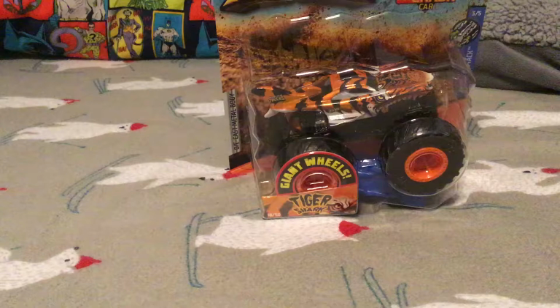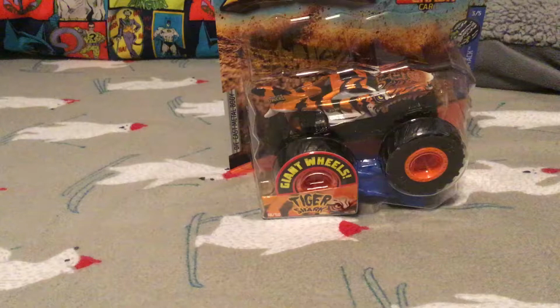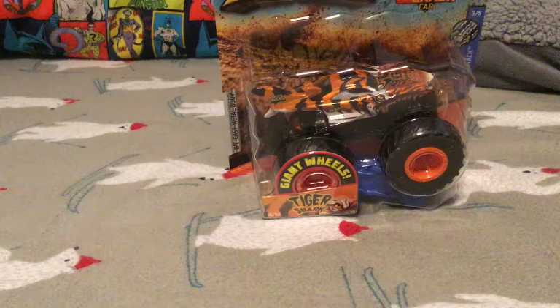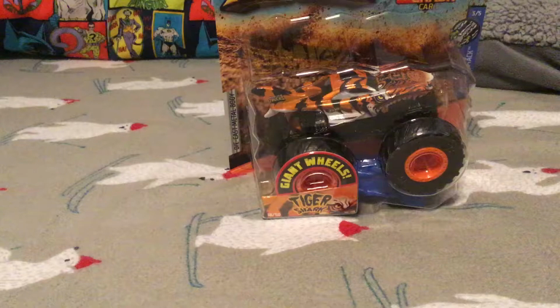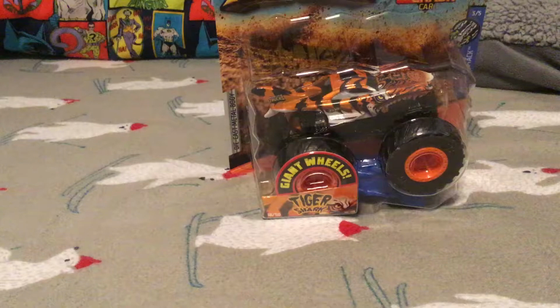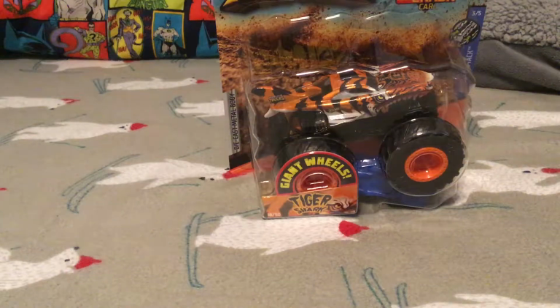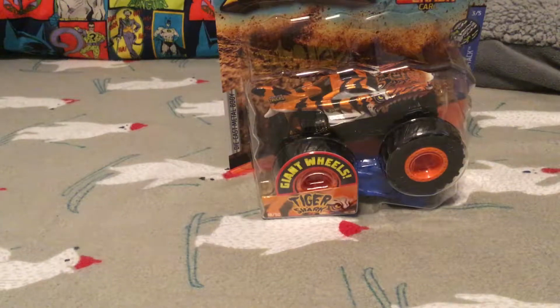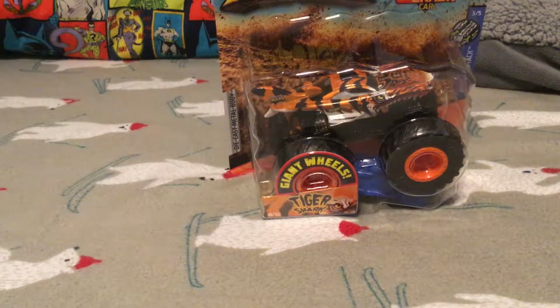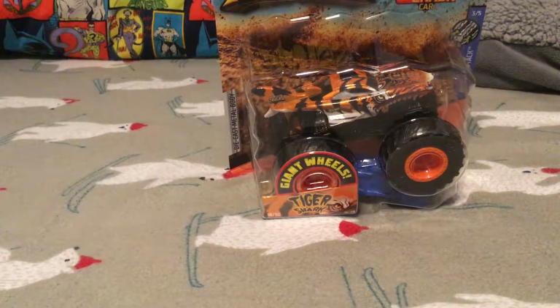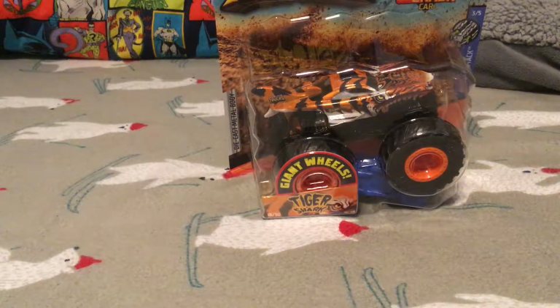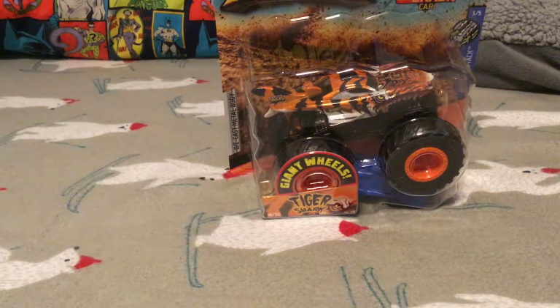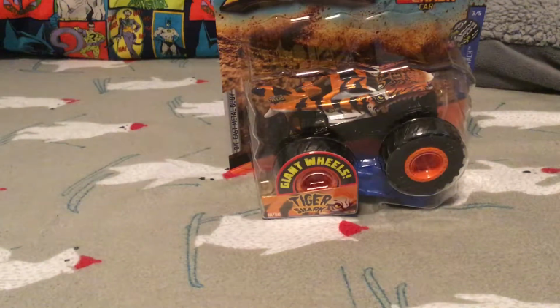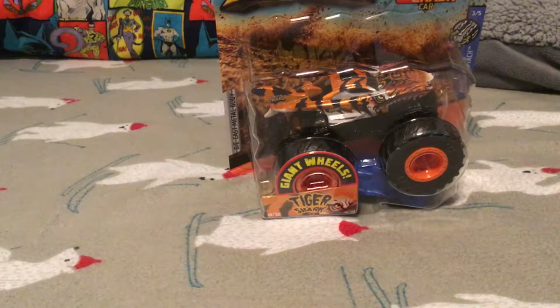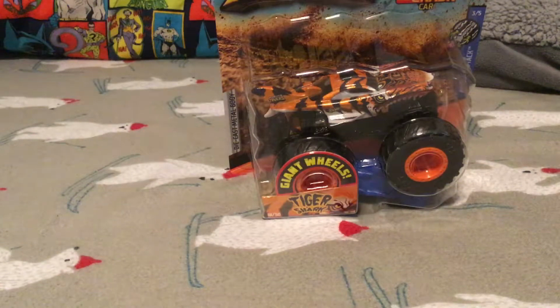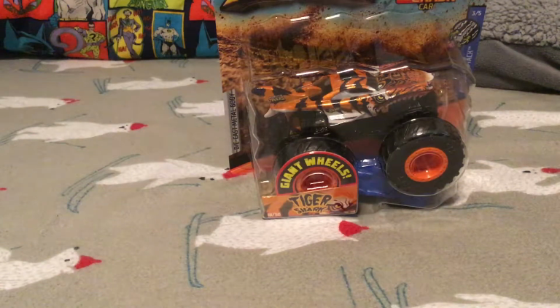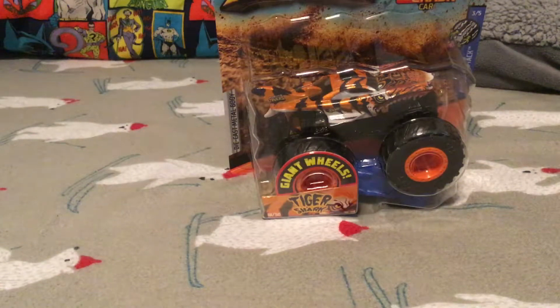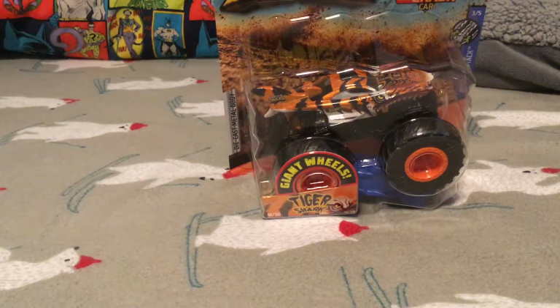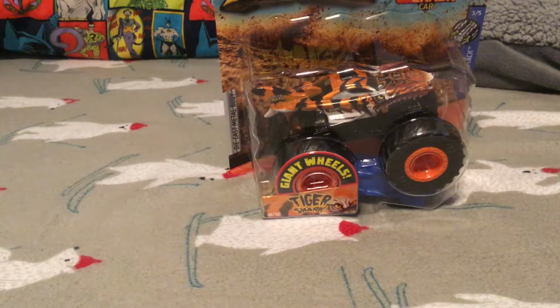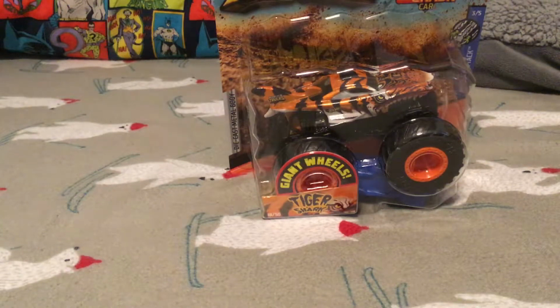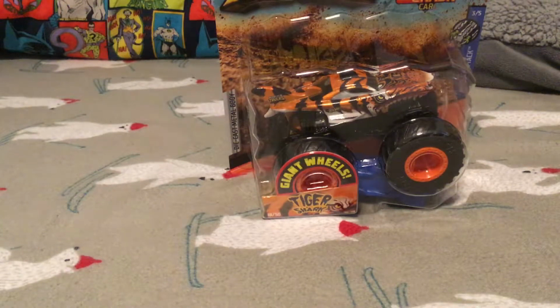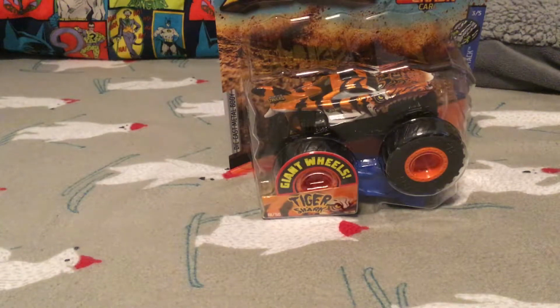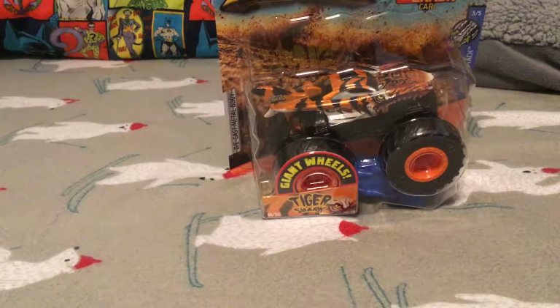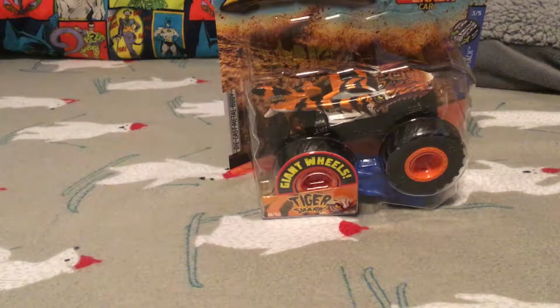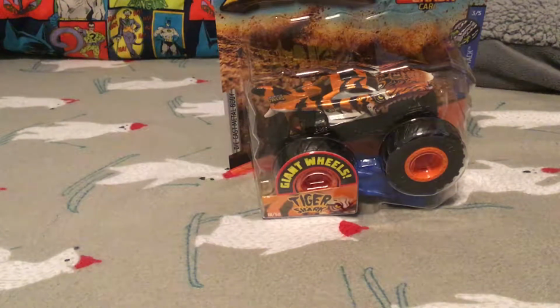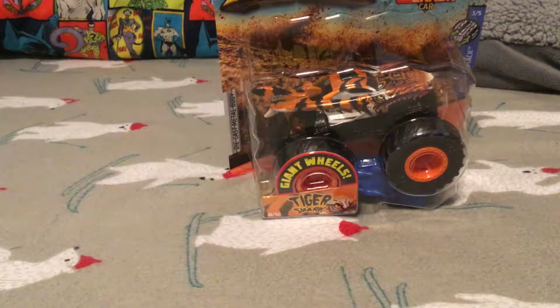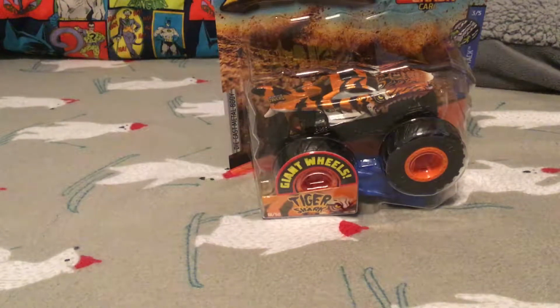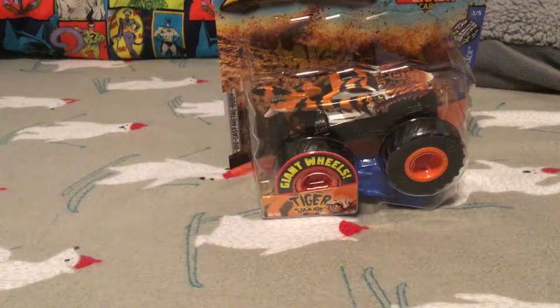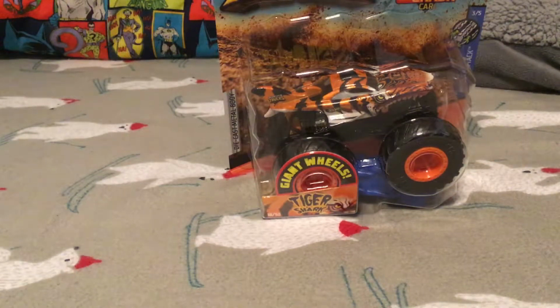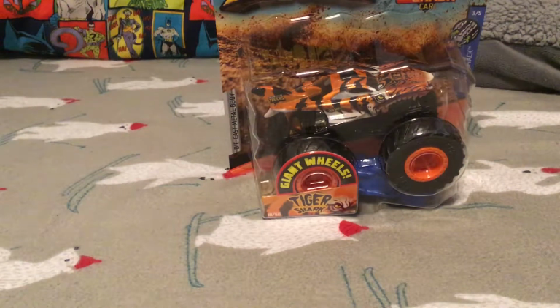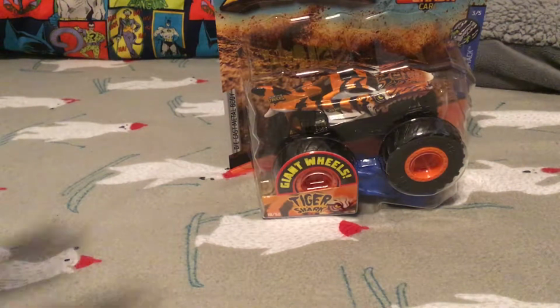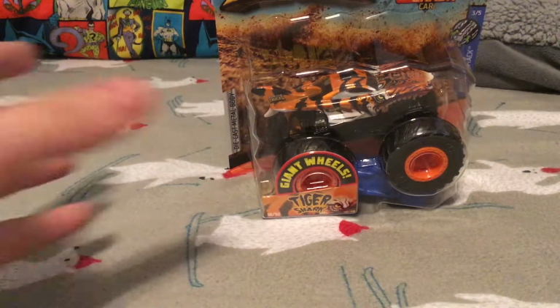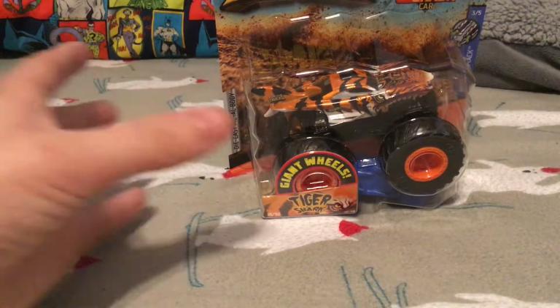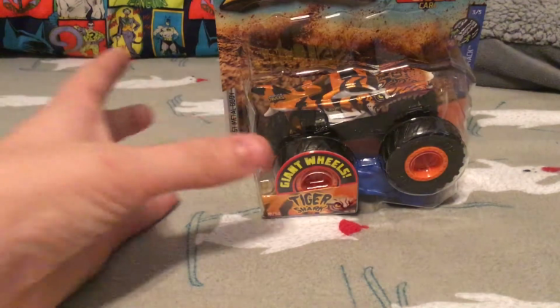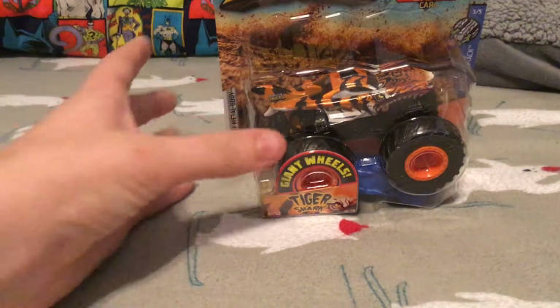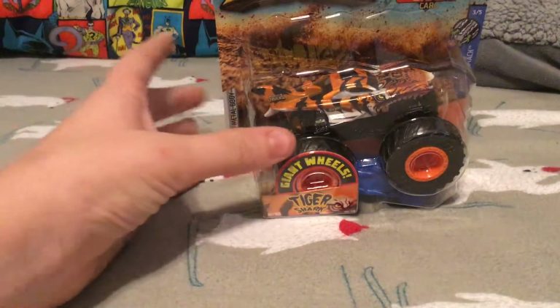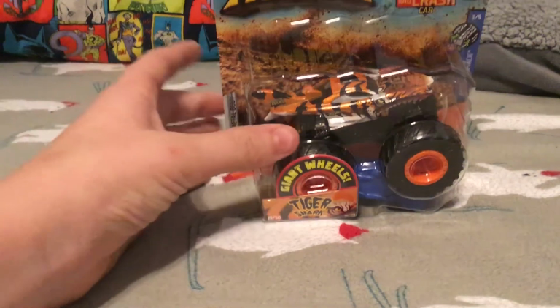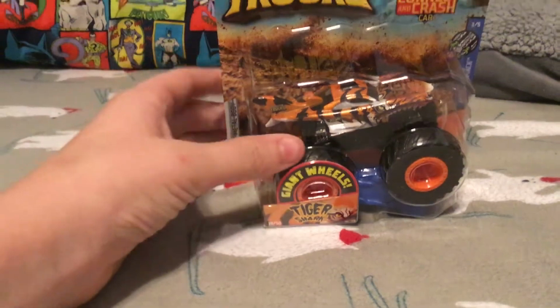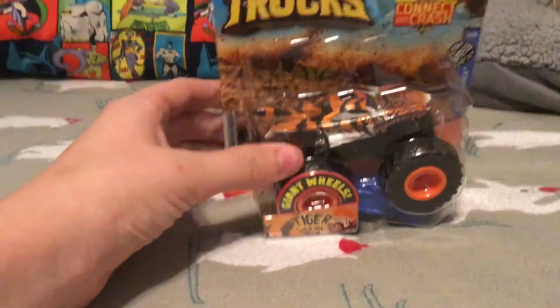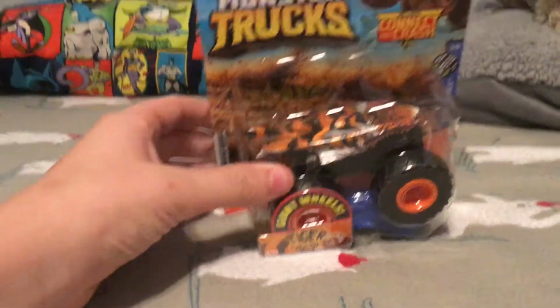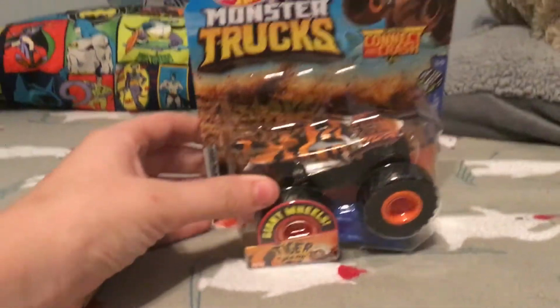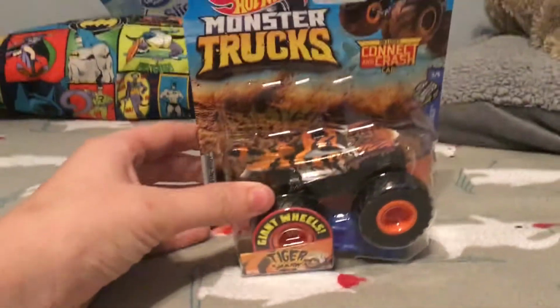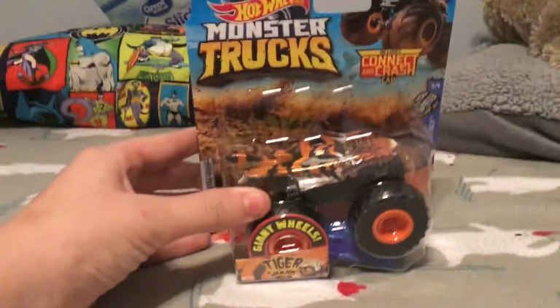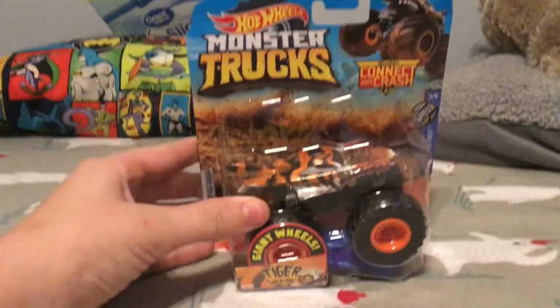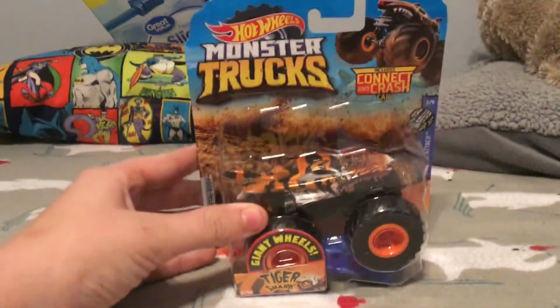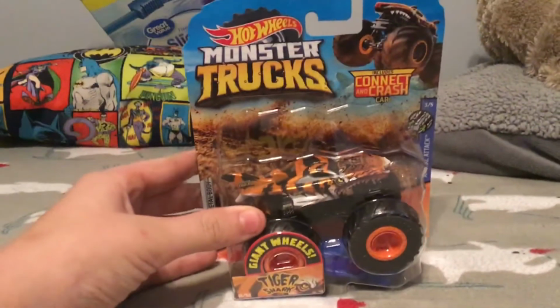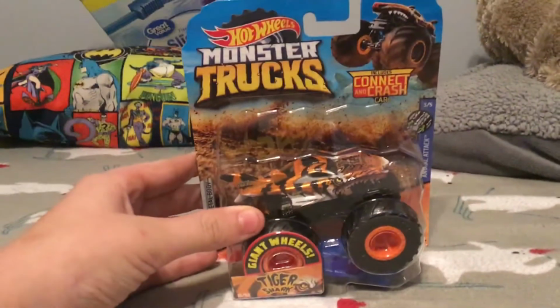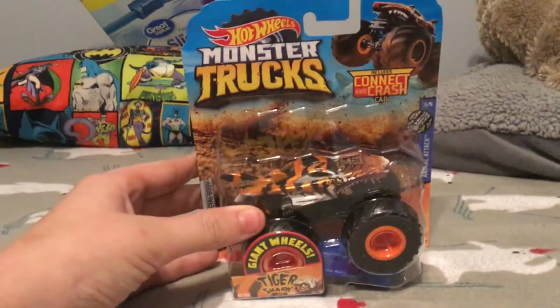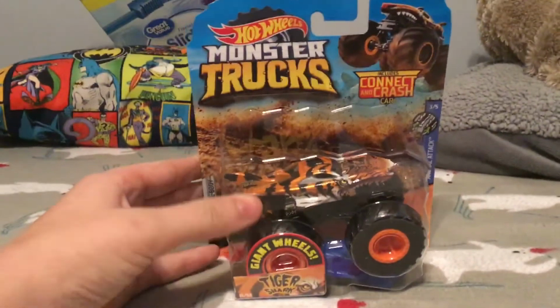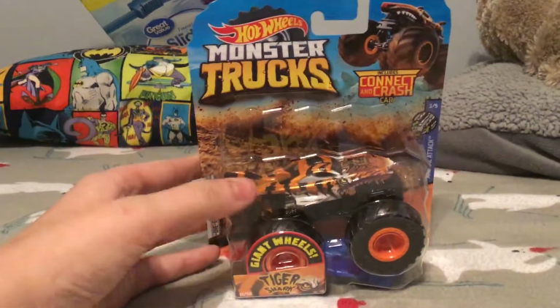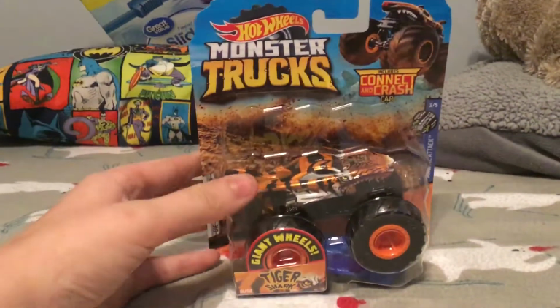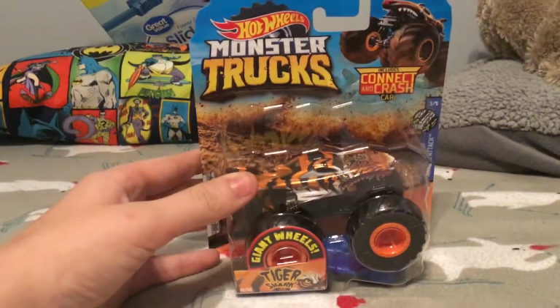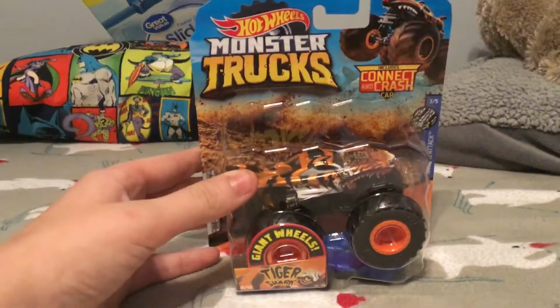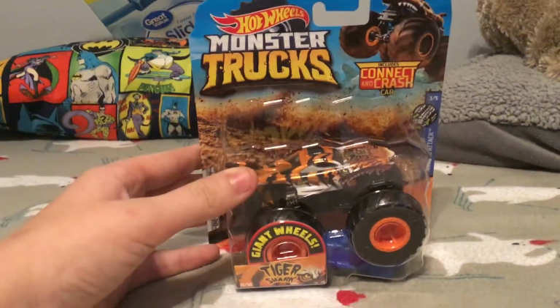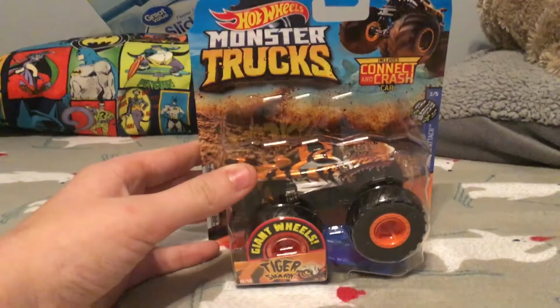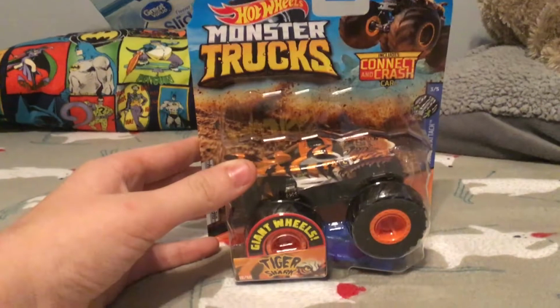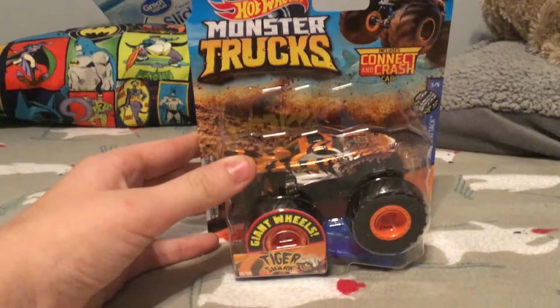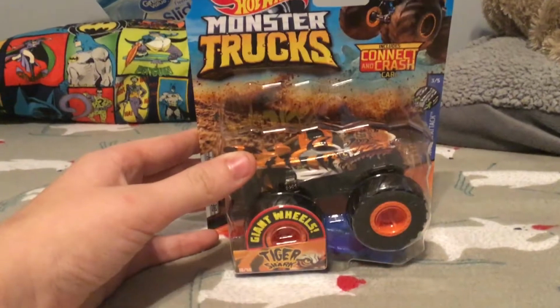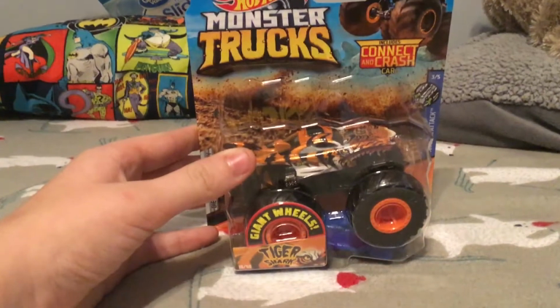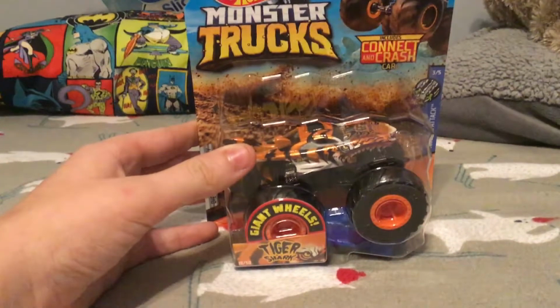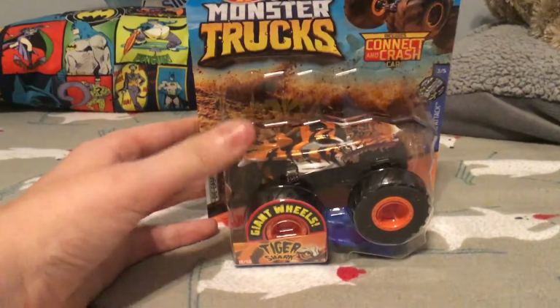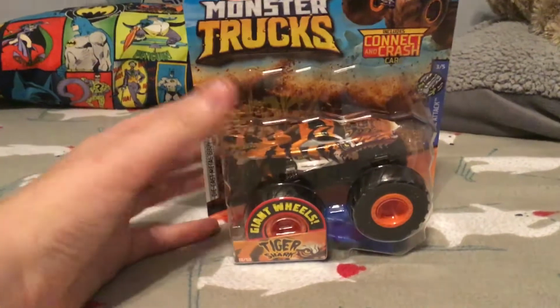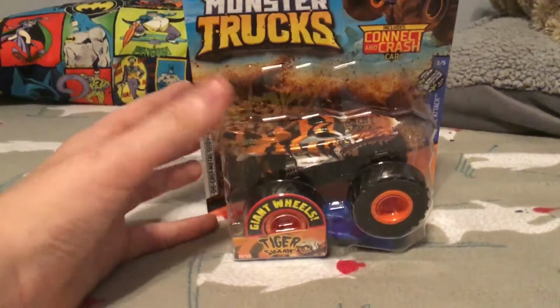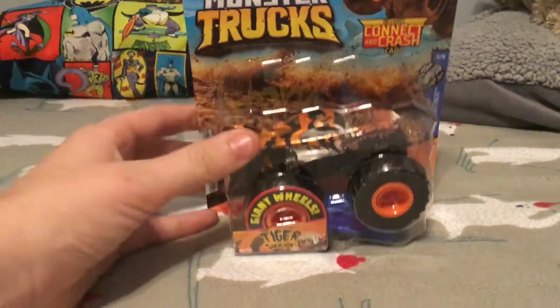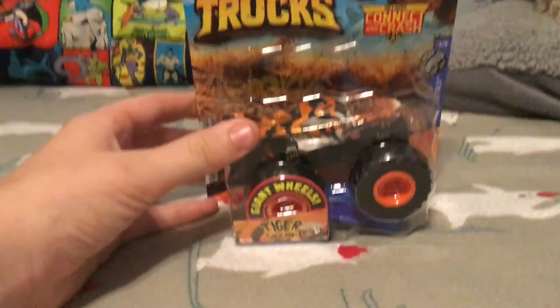Hey guys, MJG here, and today we'll be reviewing Hot Wheels Monster Trucks Tiger Shark.